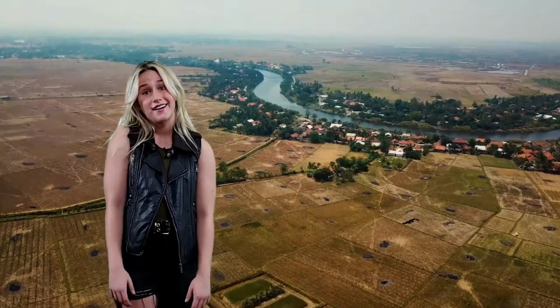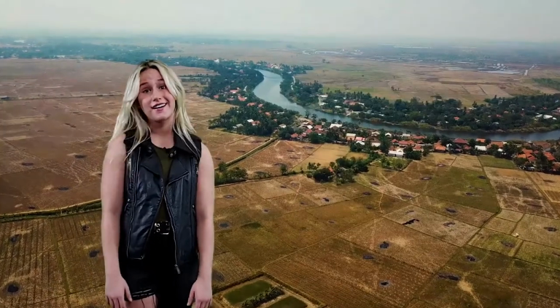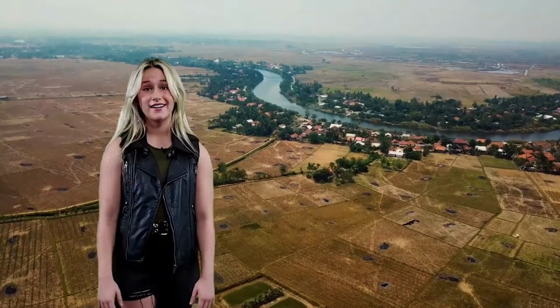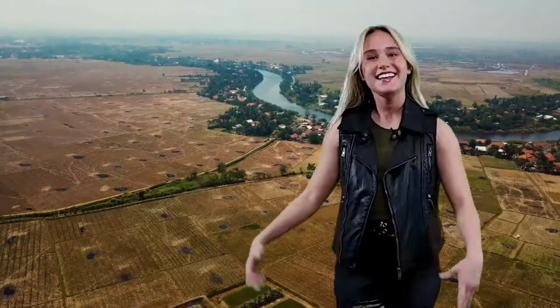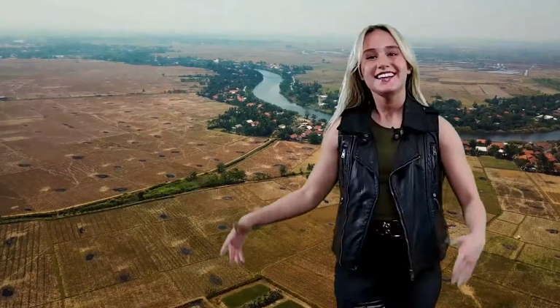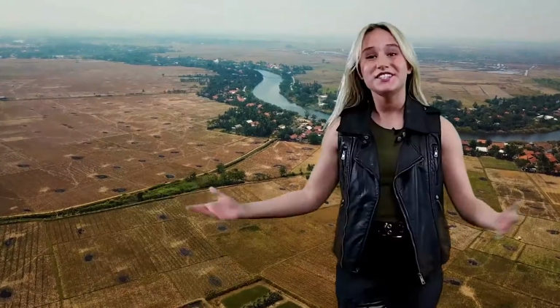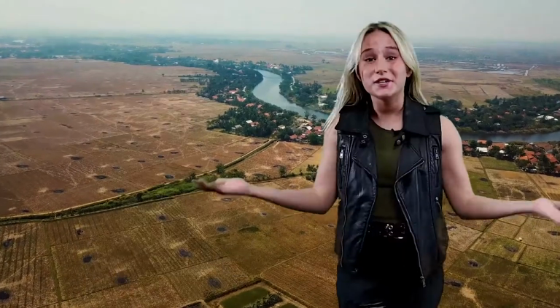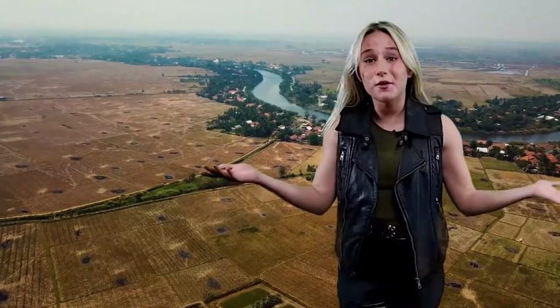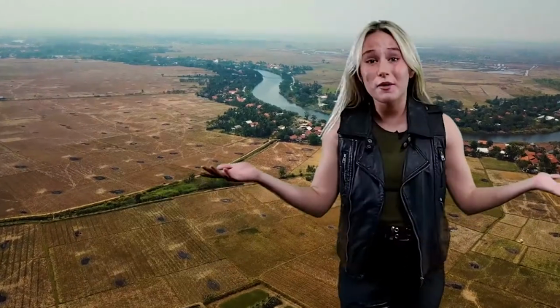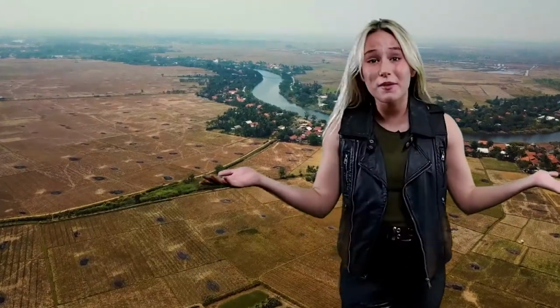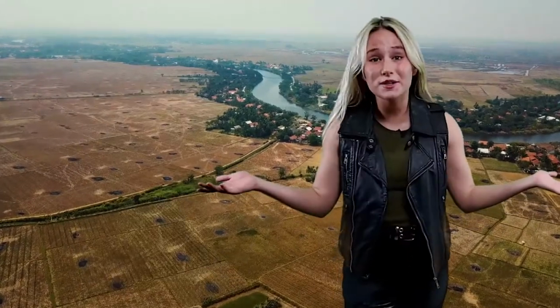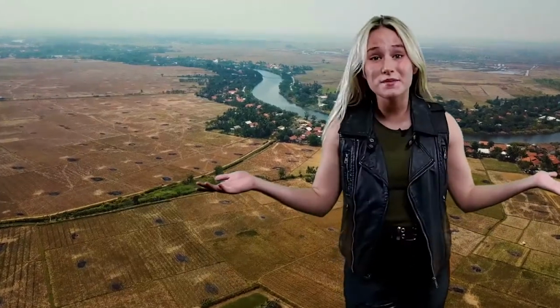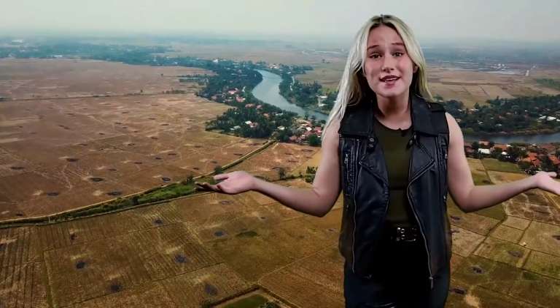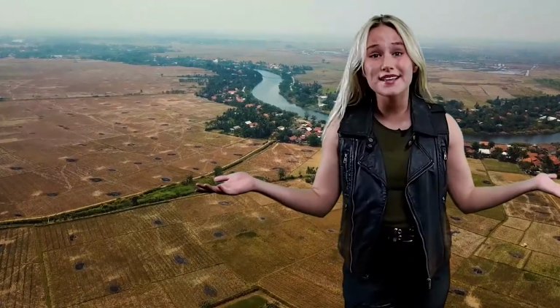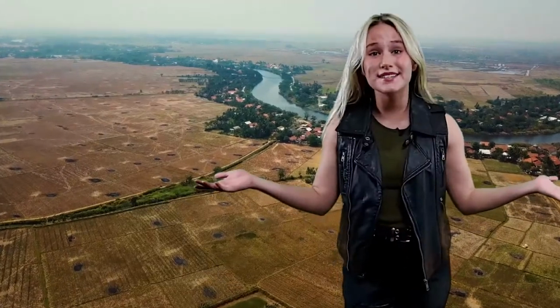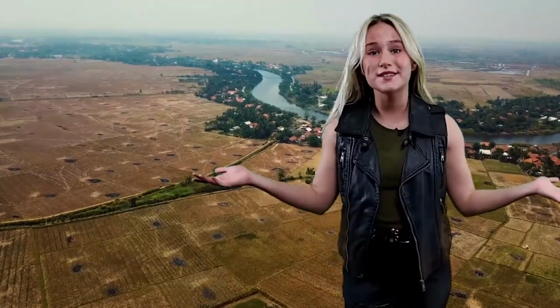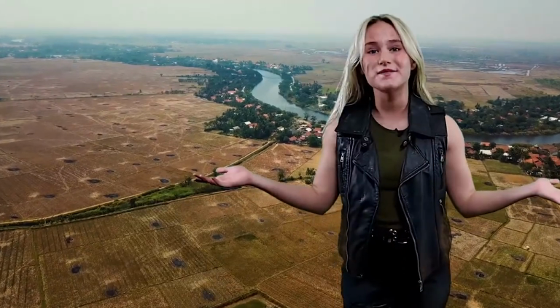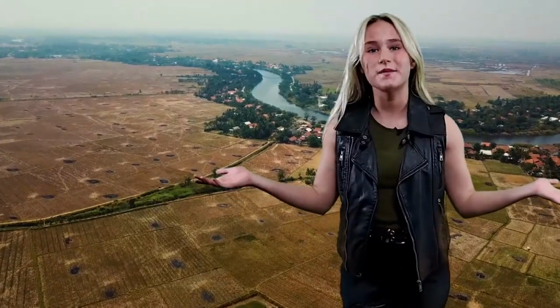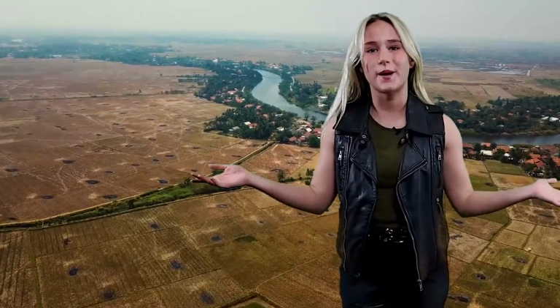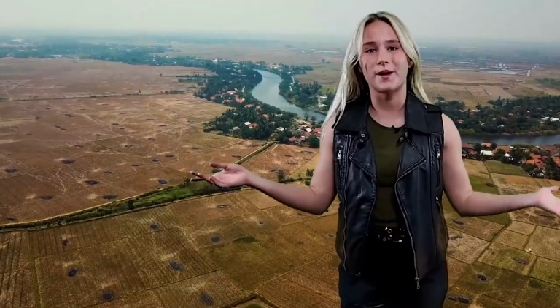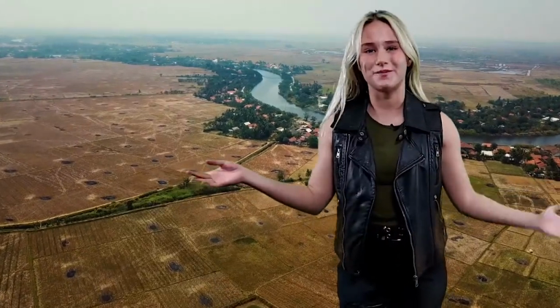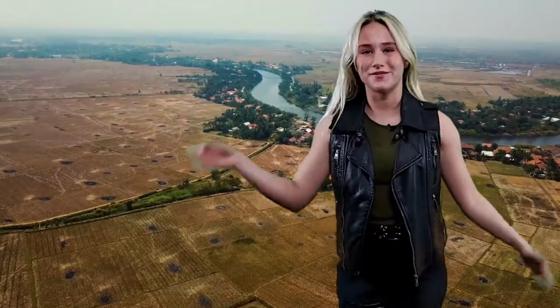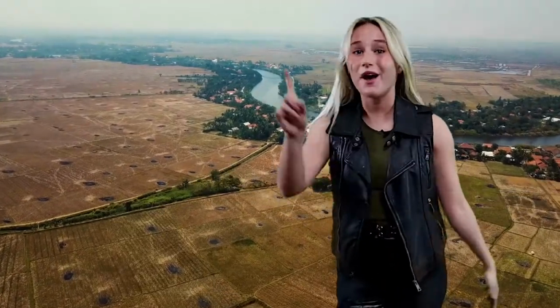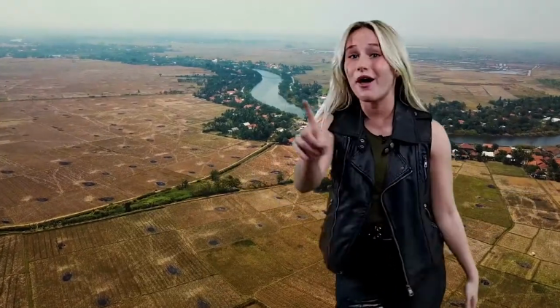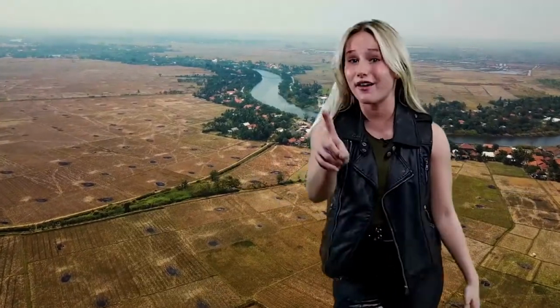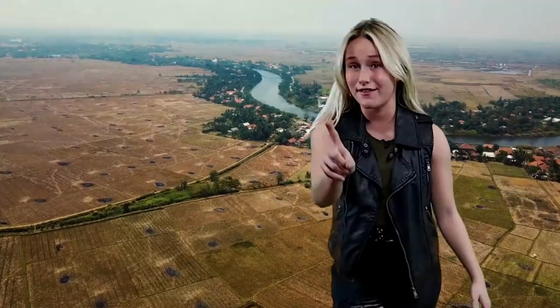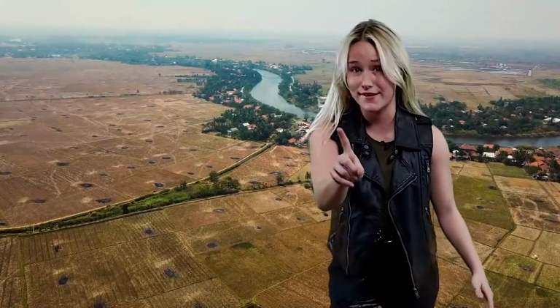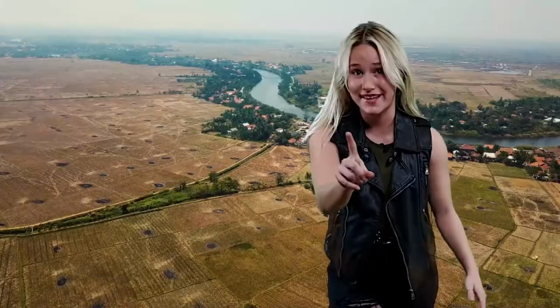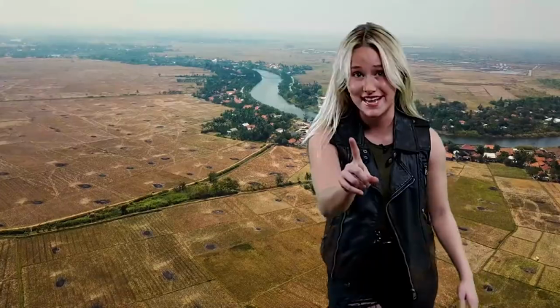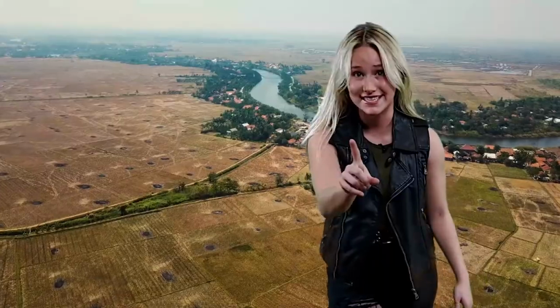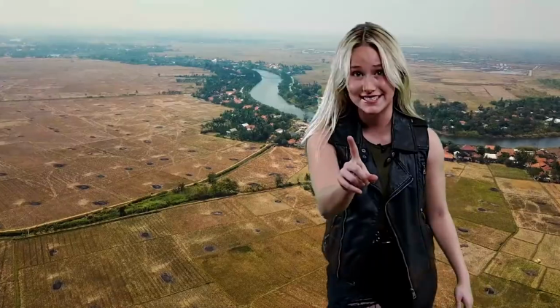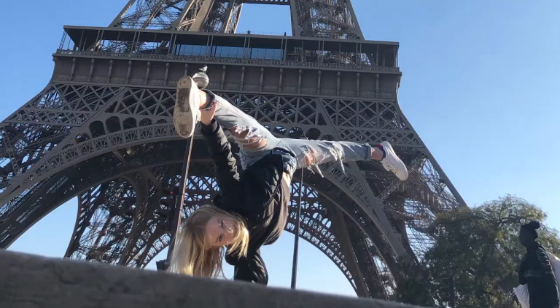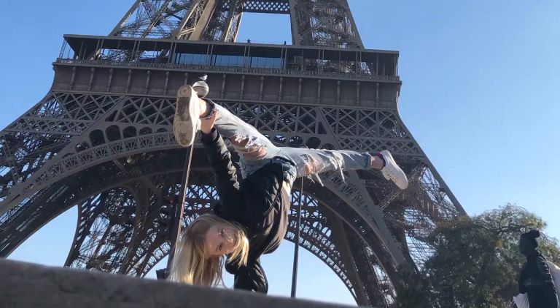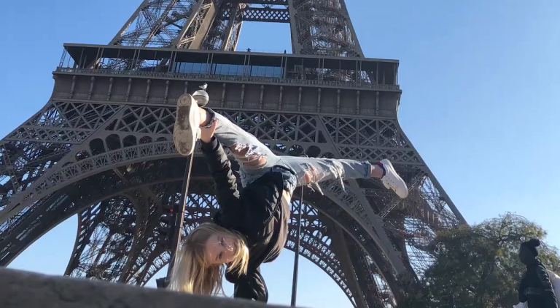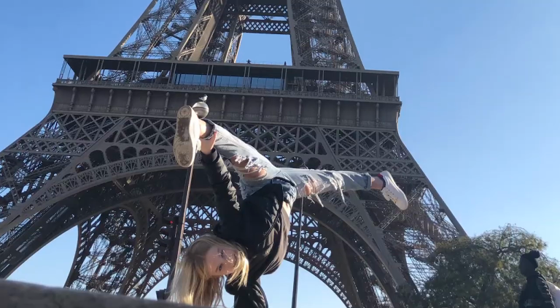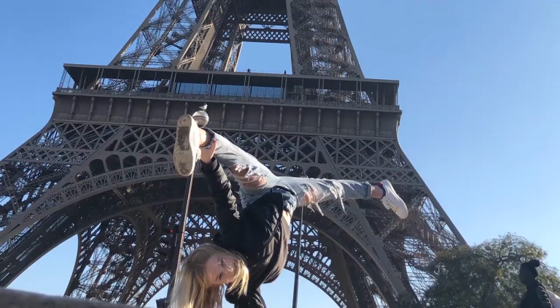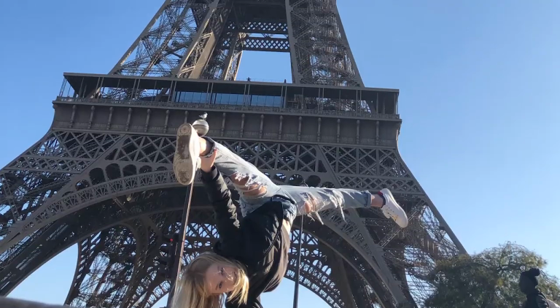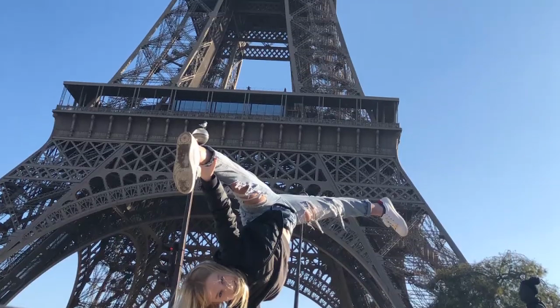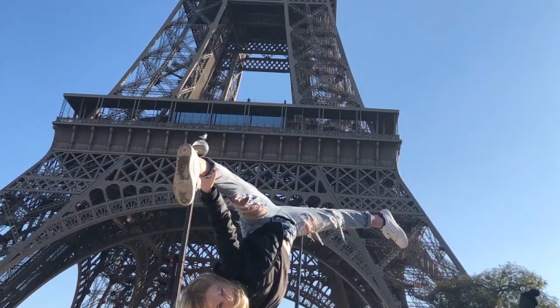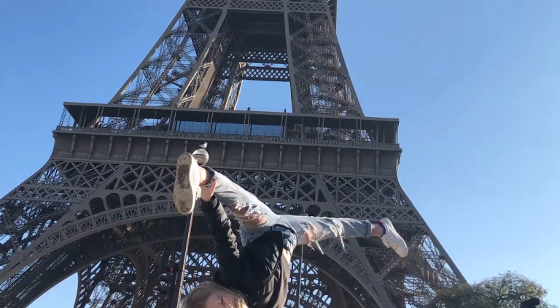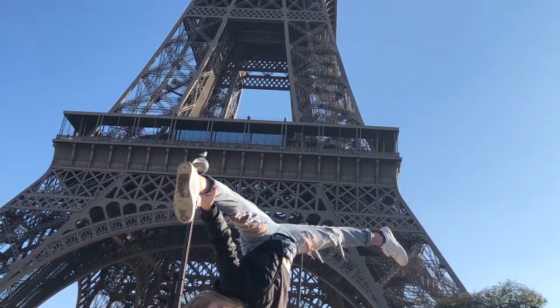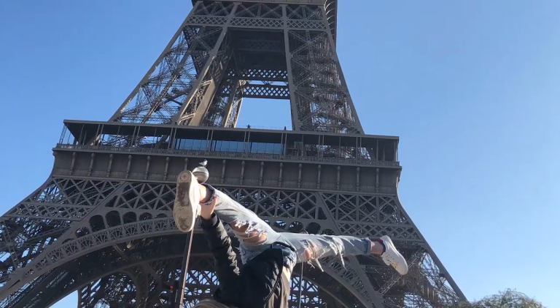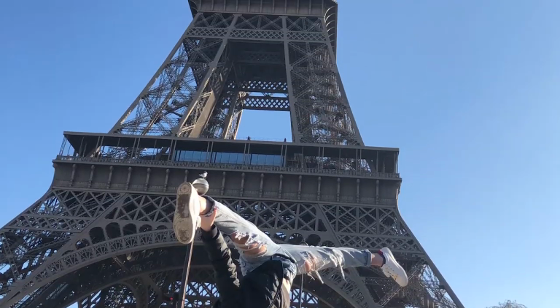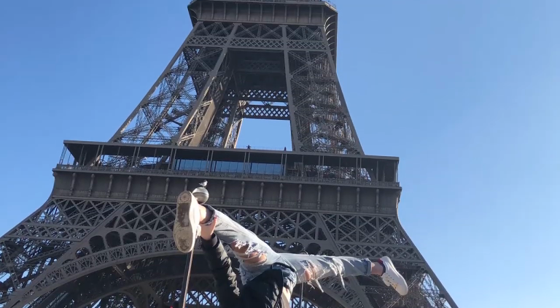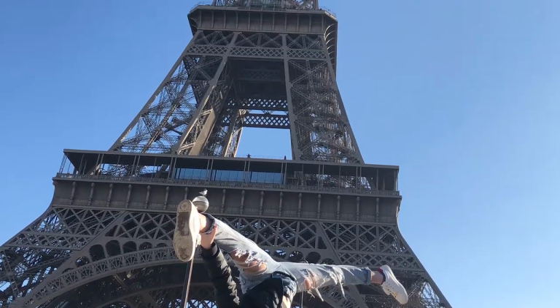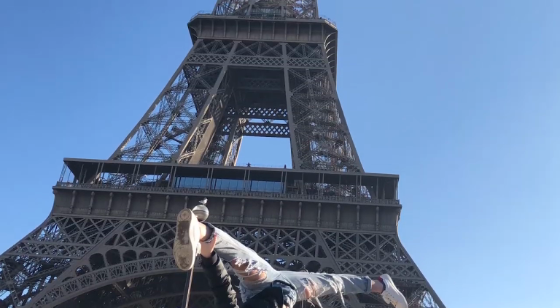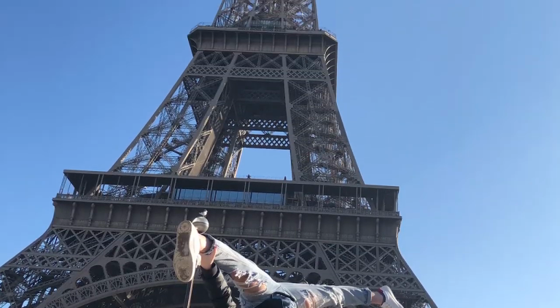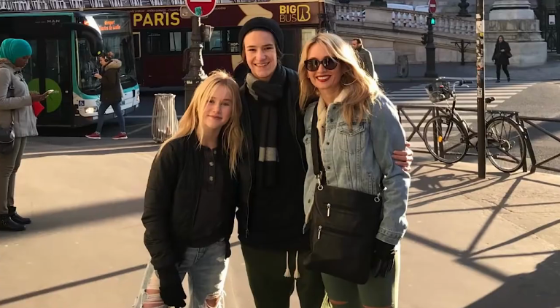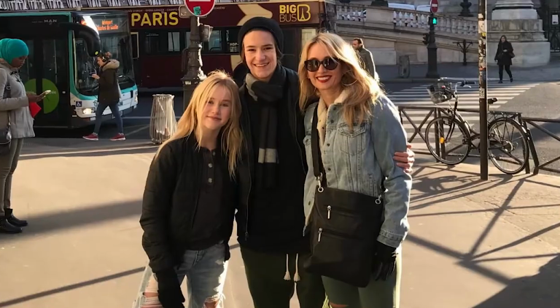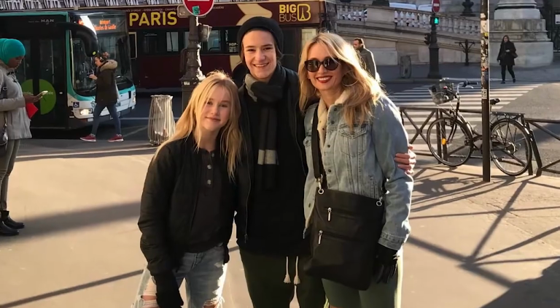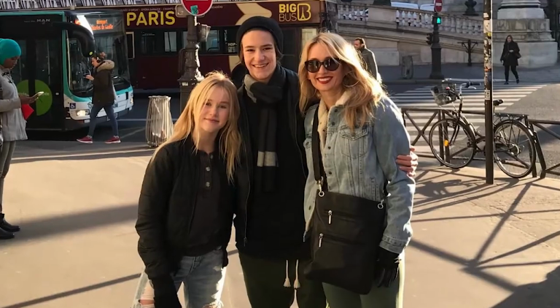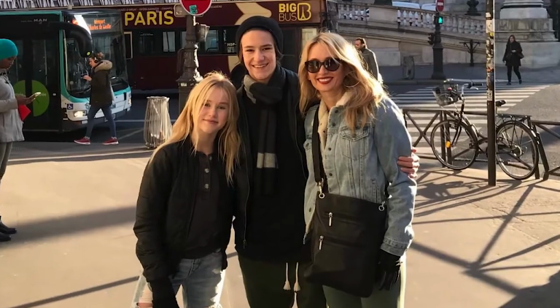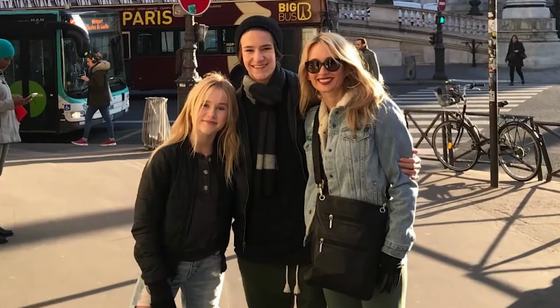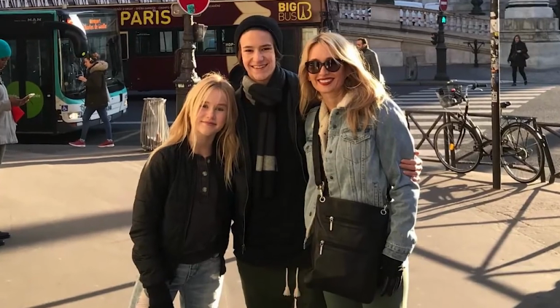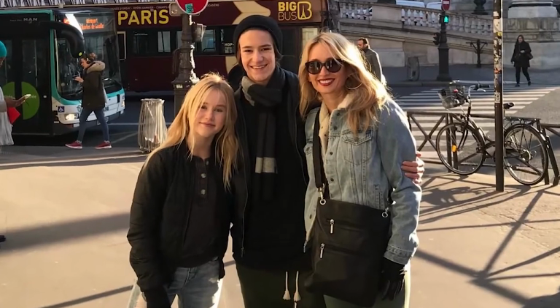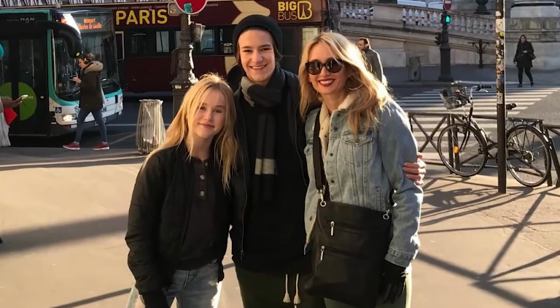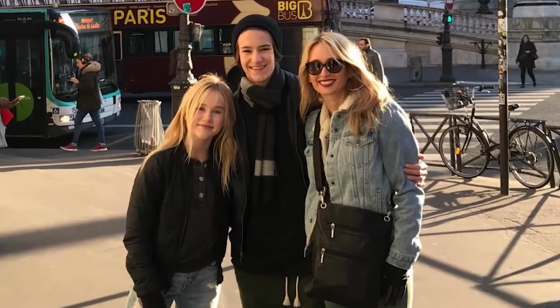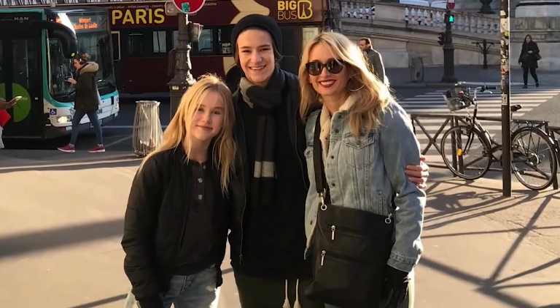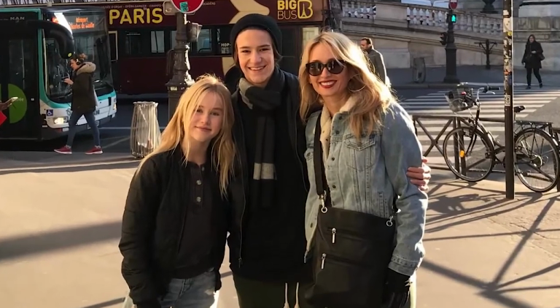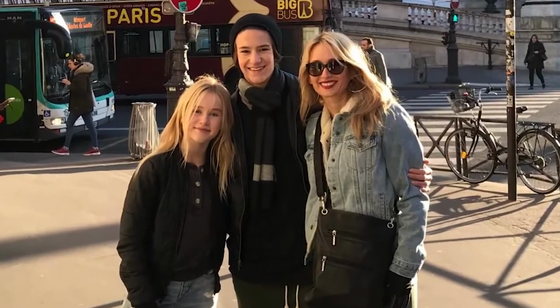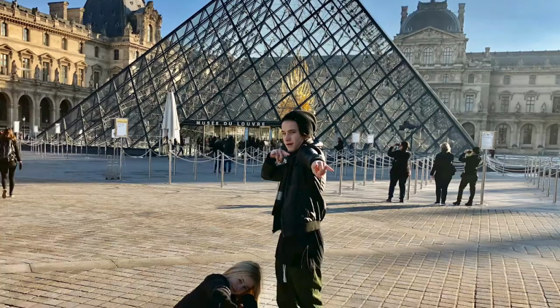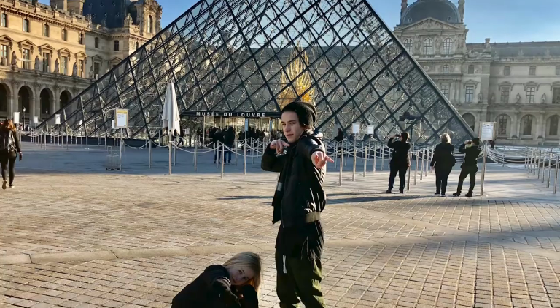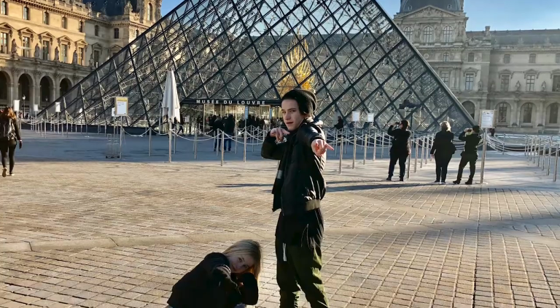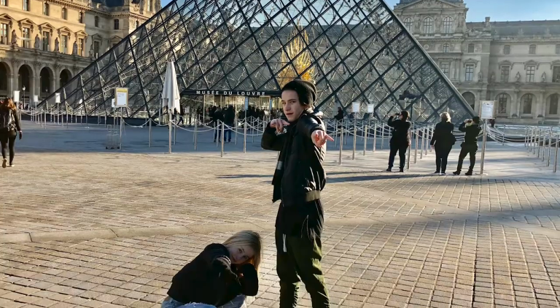Do you know where Belgium is? Well, I'll give you a hint — I went to Paris once, and it's really close to there.